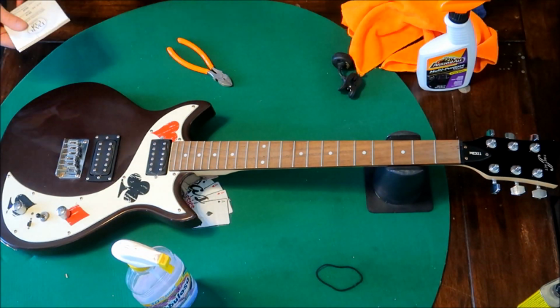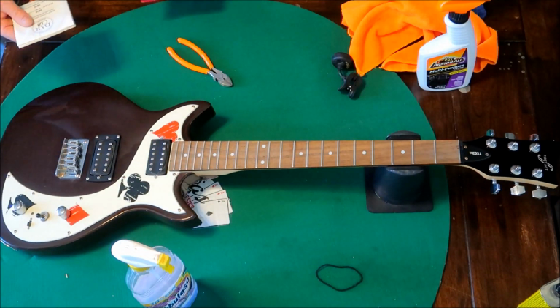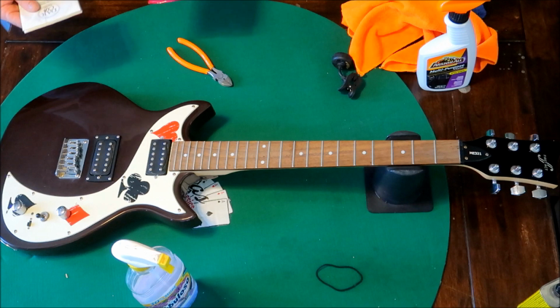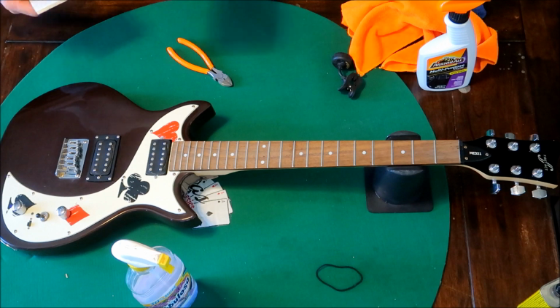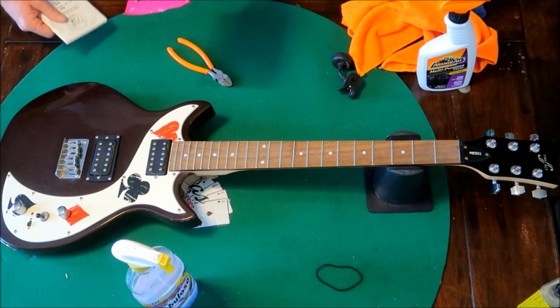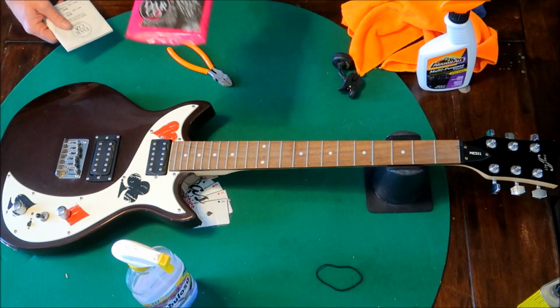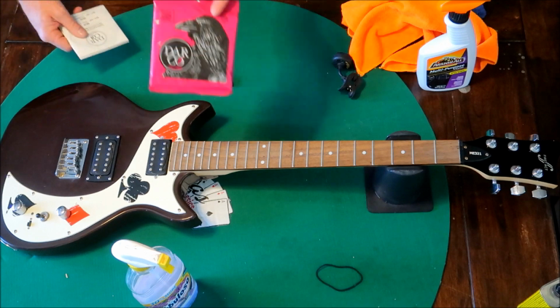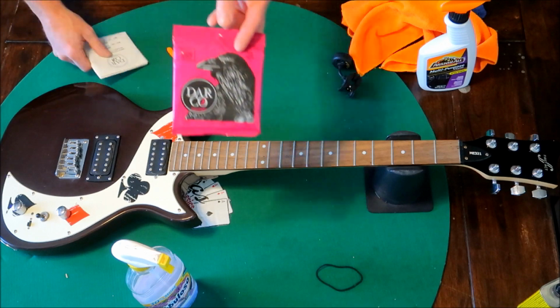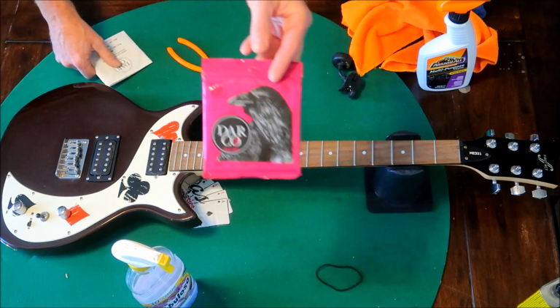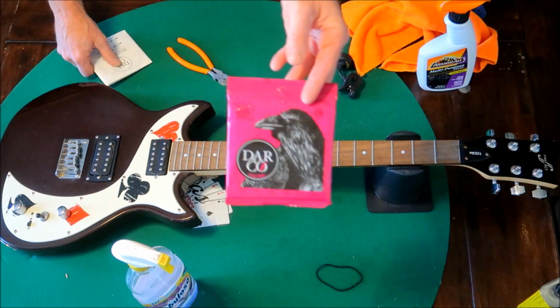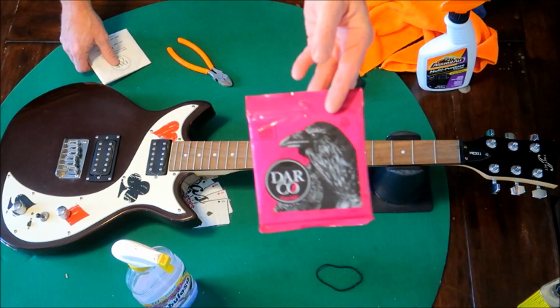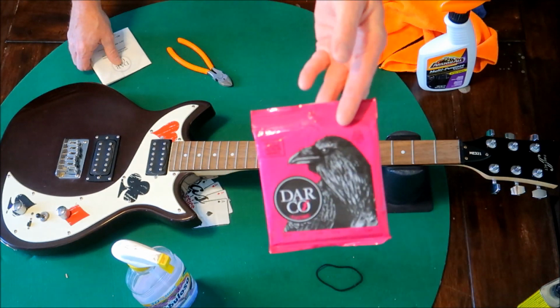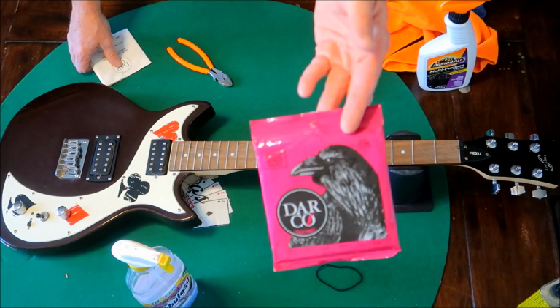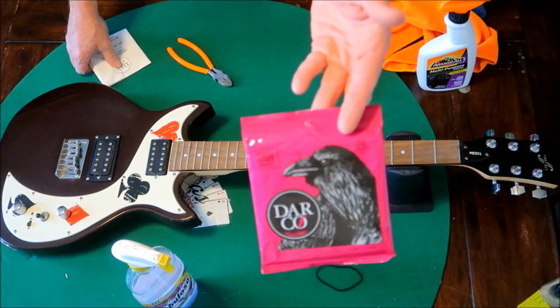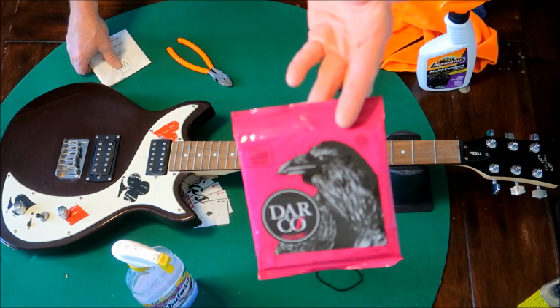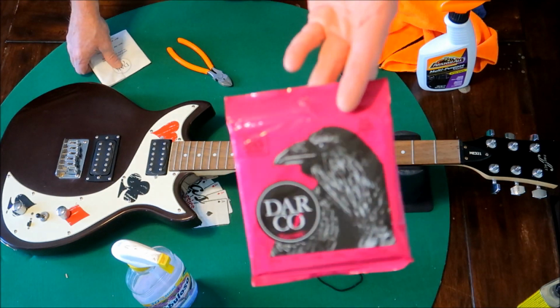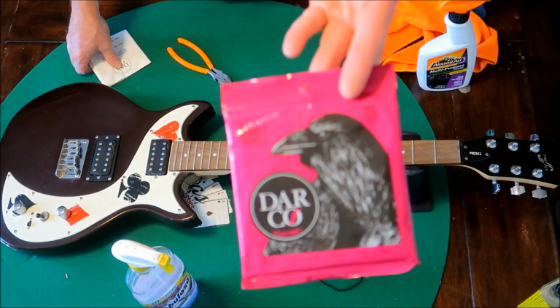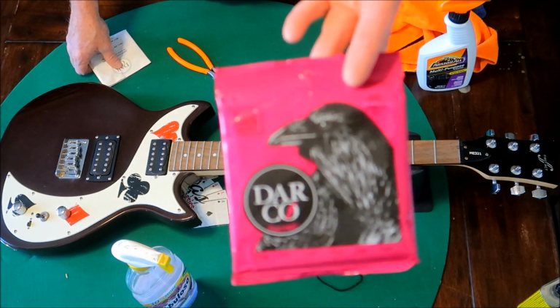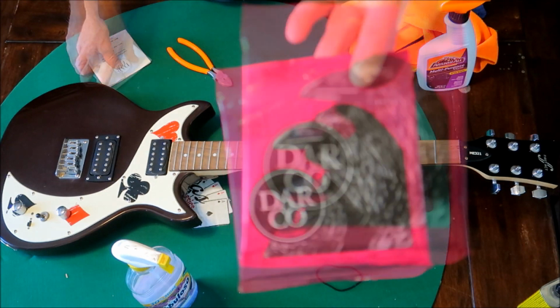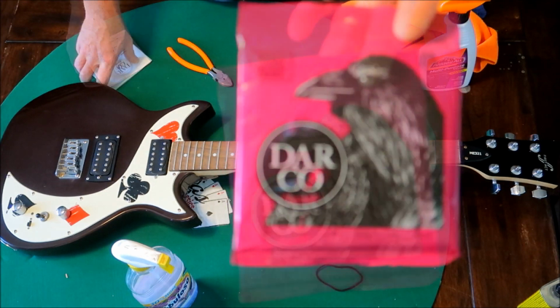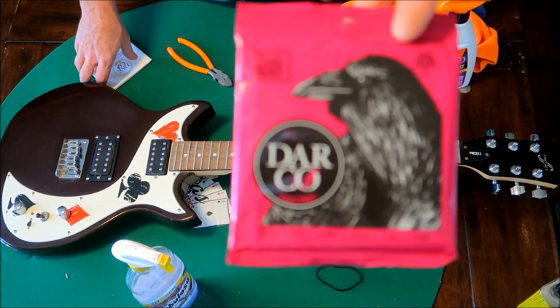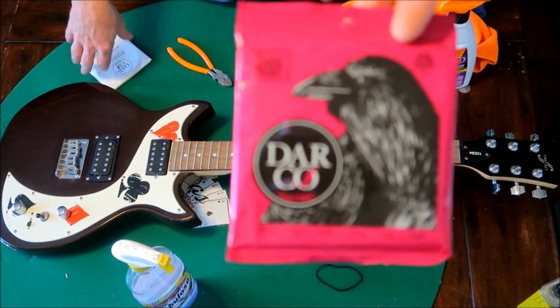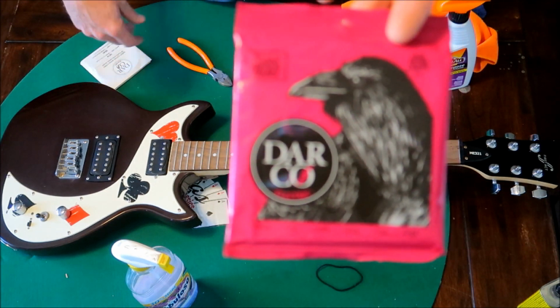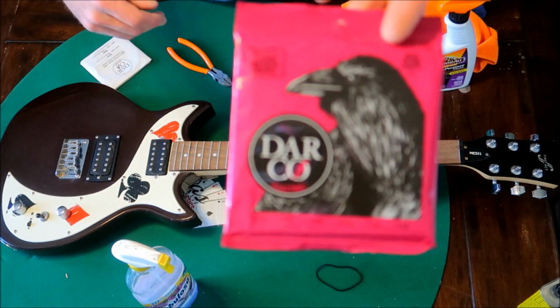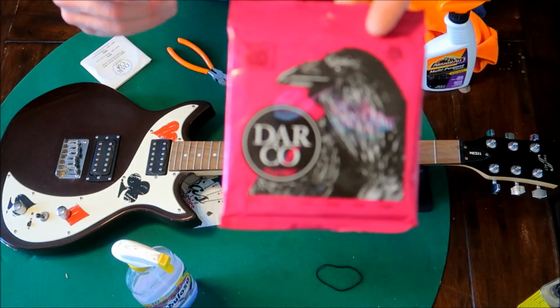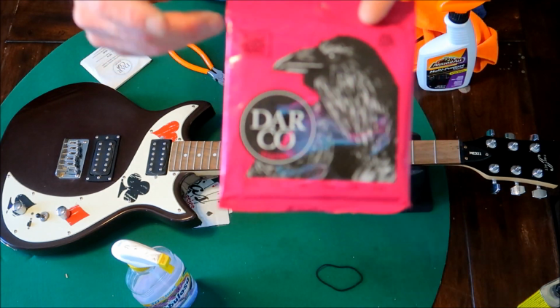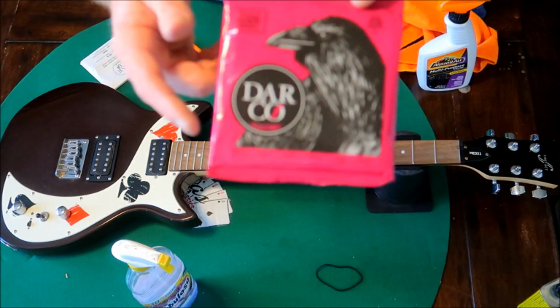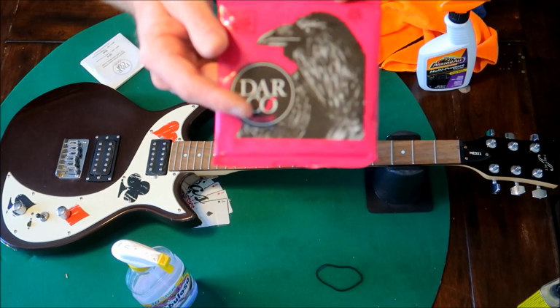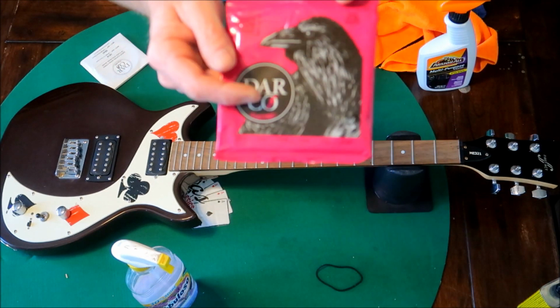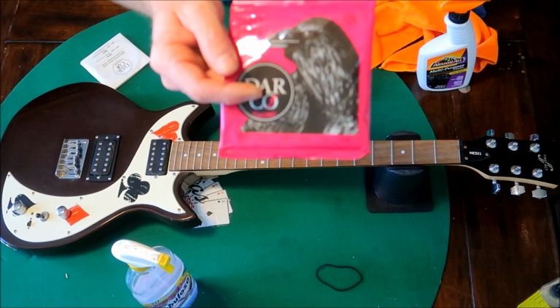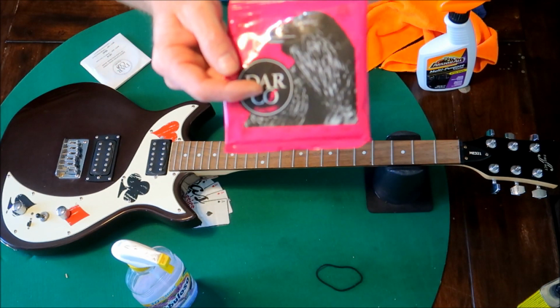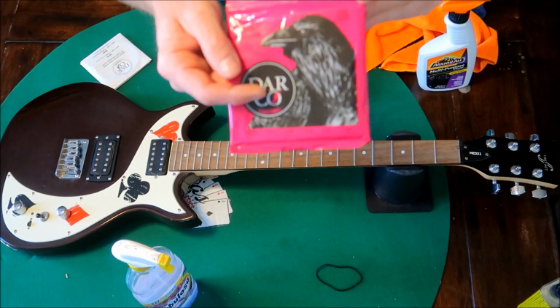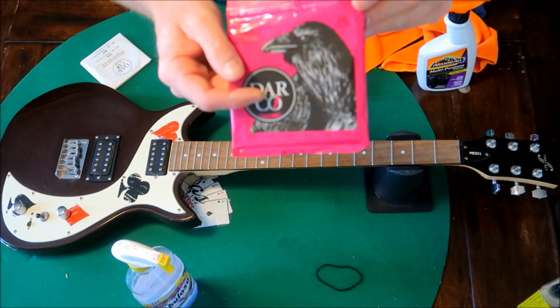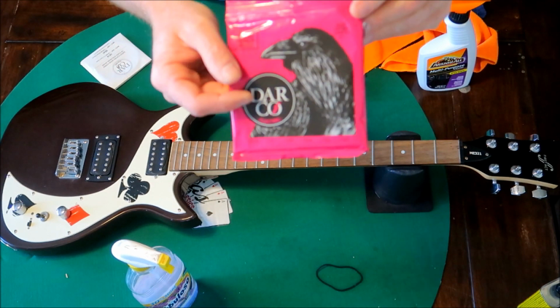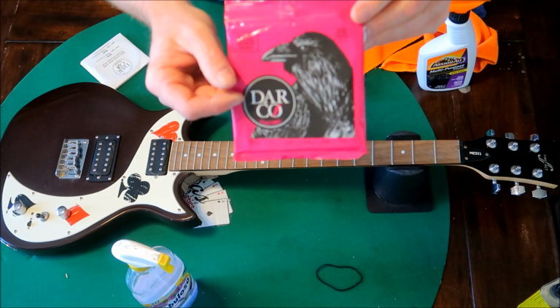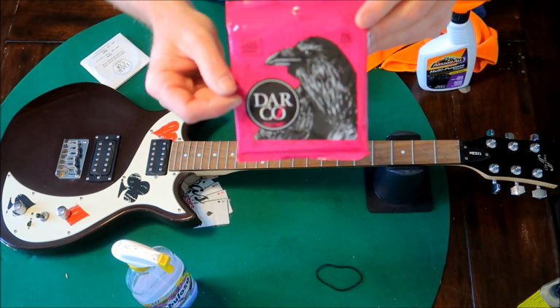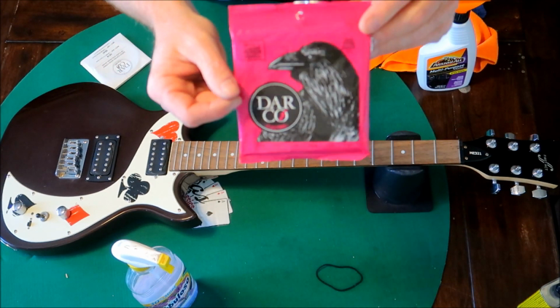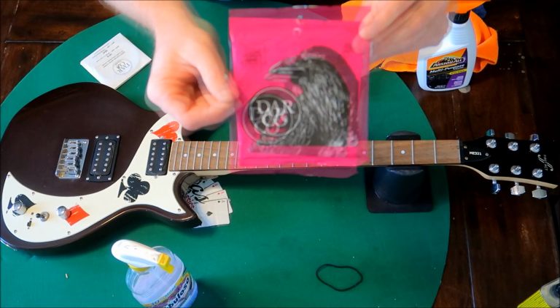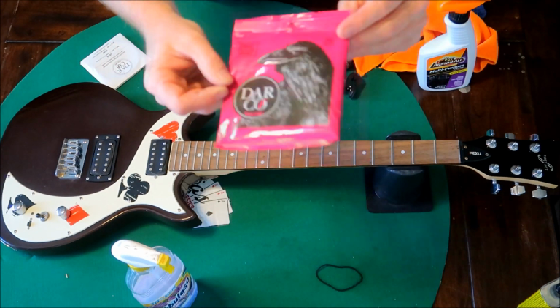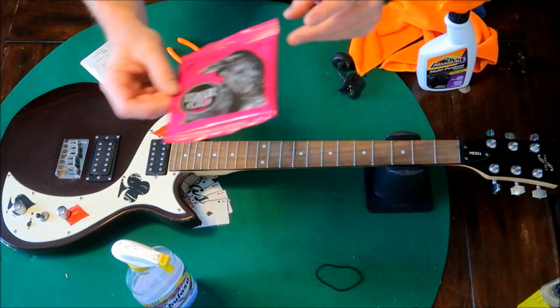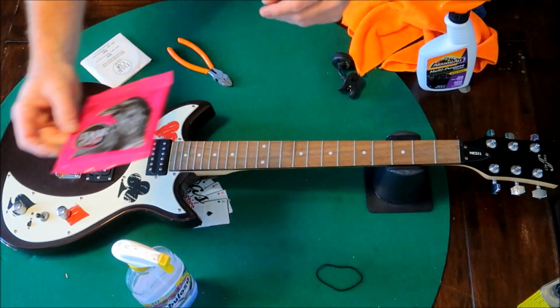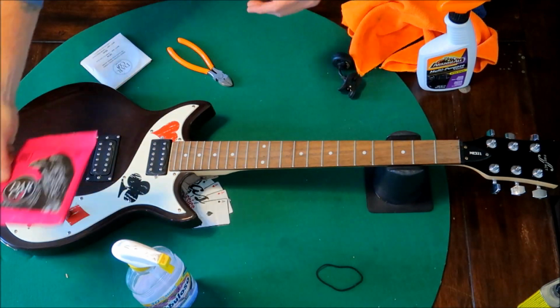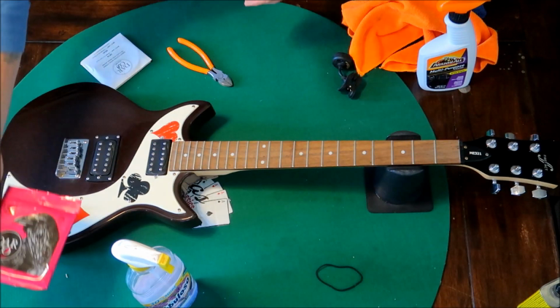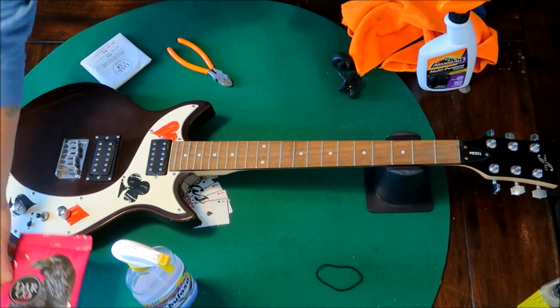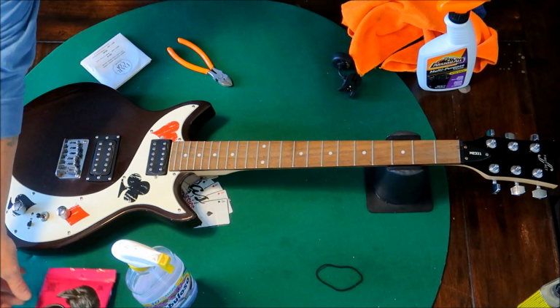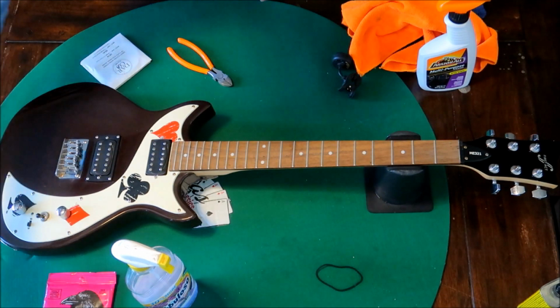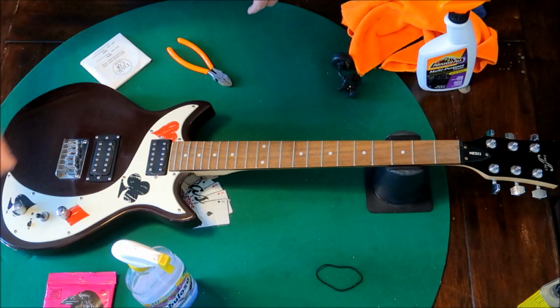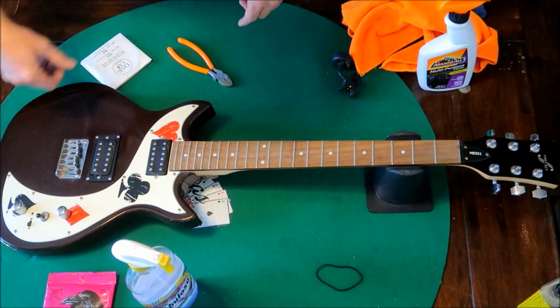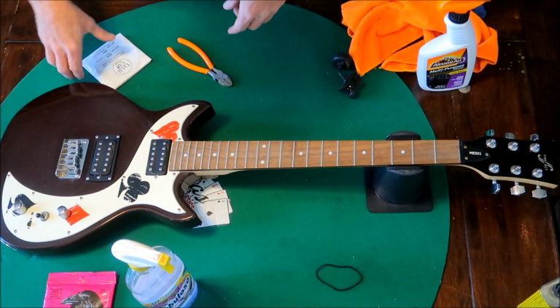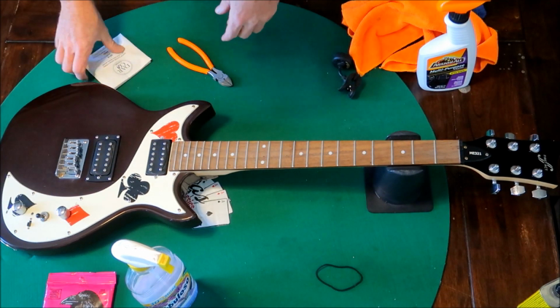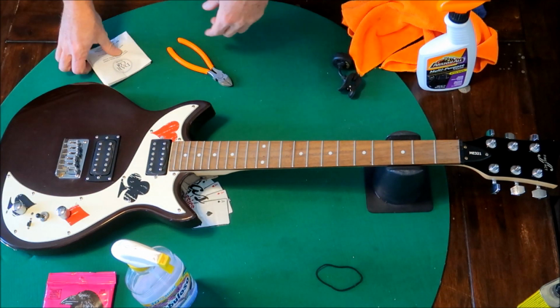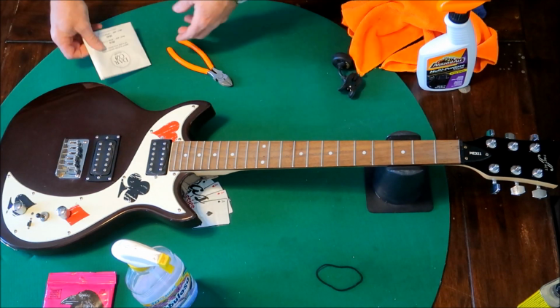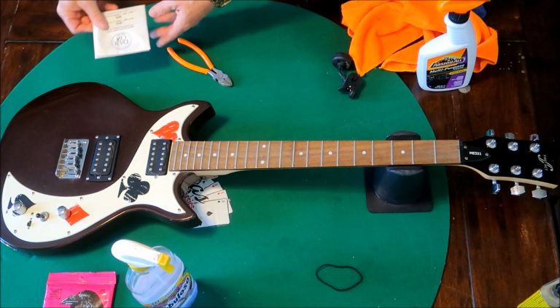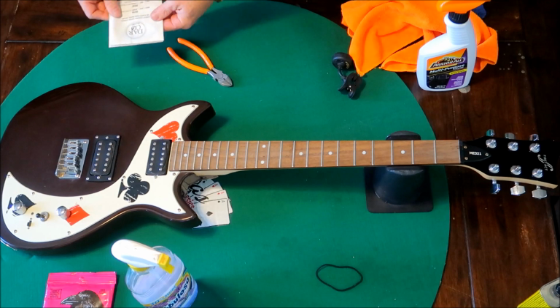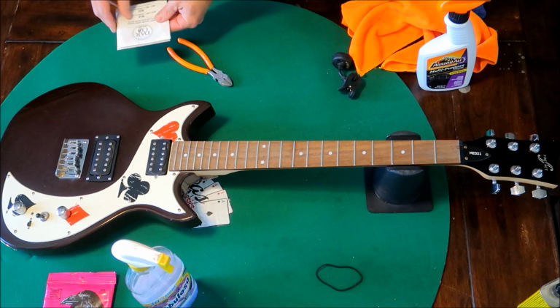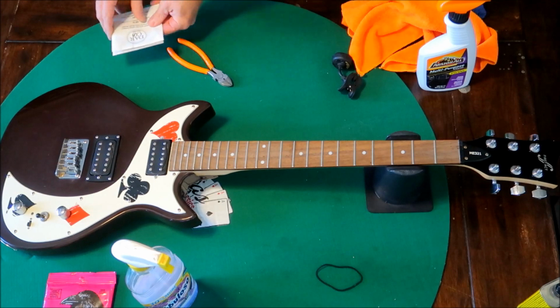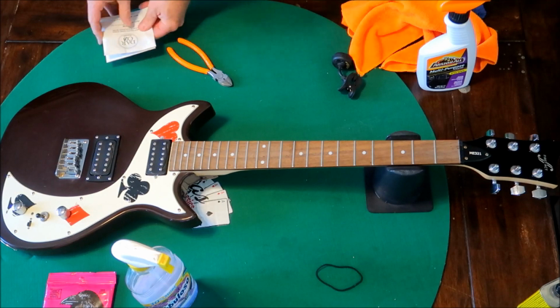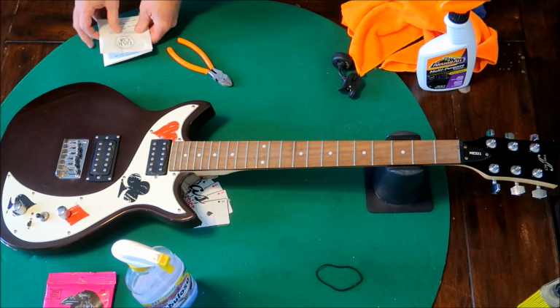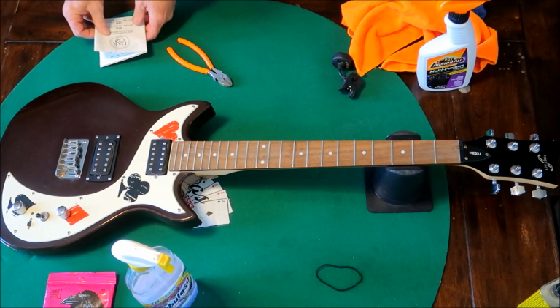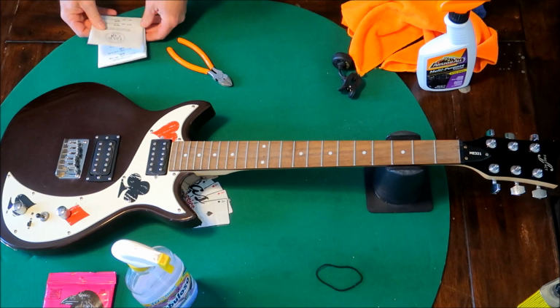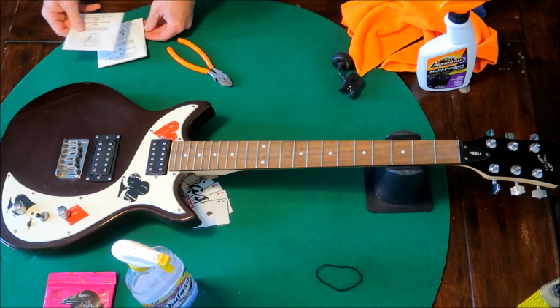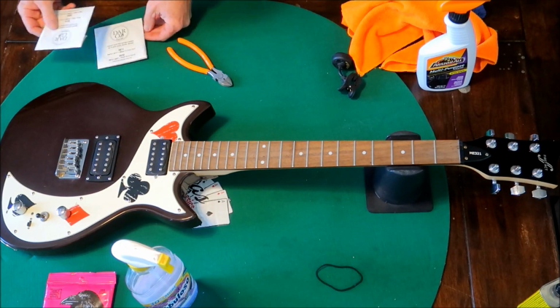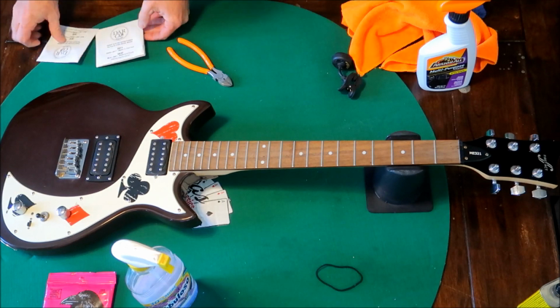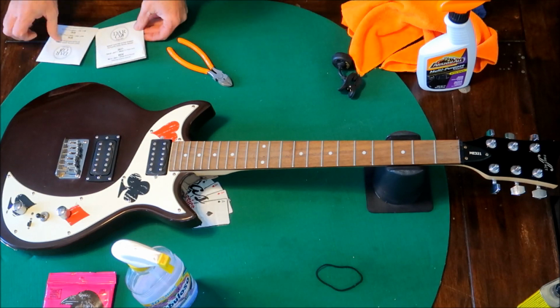So today we are going to try out the Darko 9s. Never tried them before, but they were four bucks.